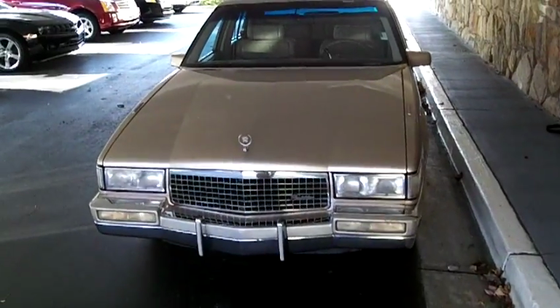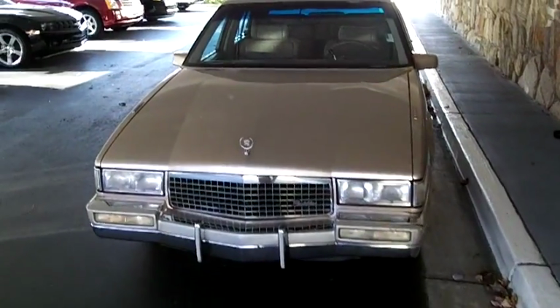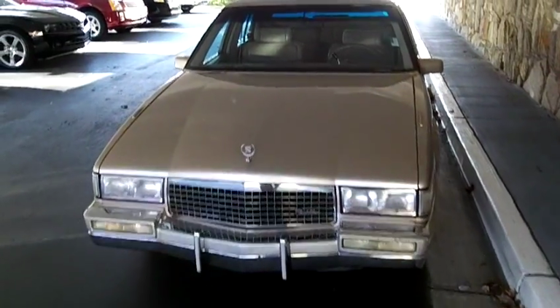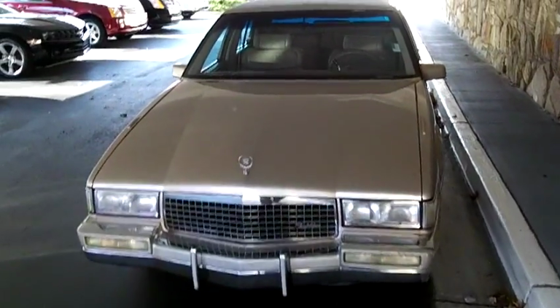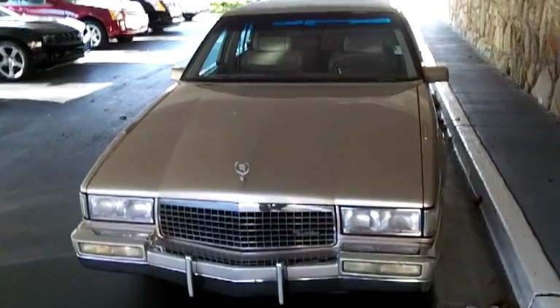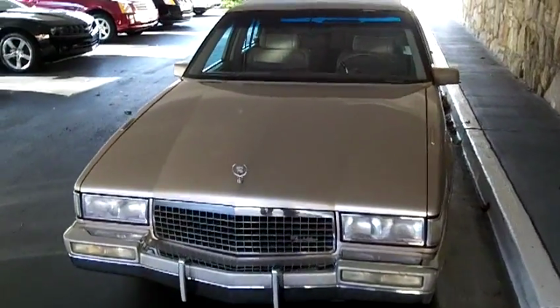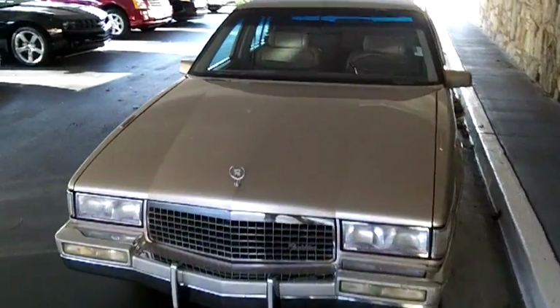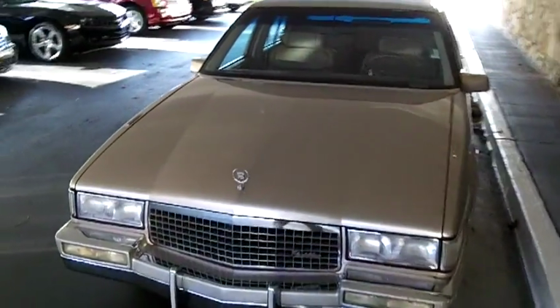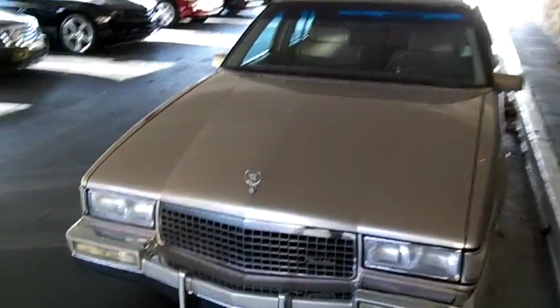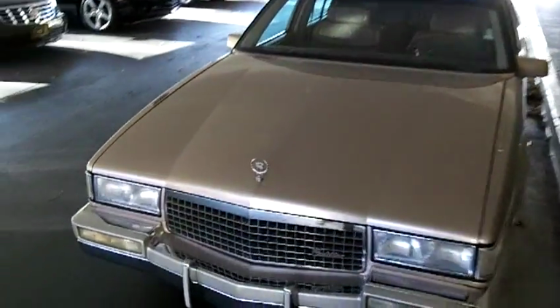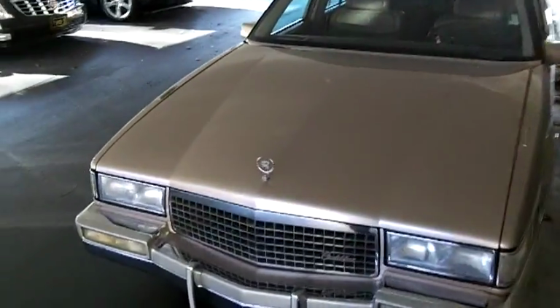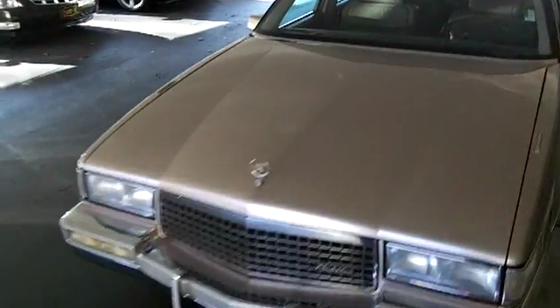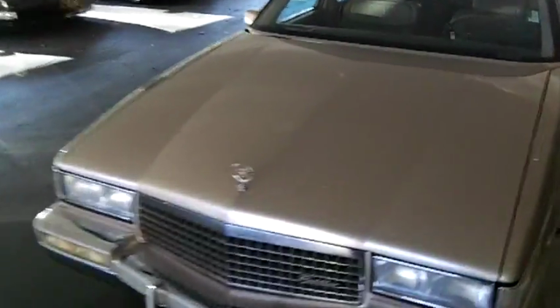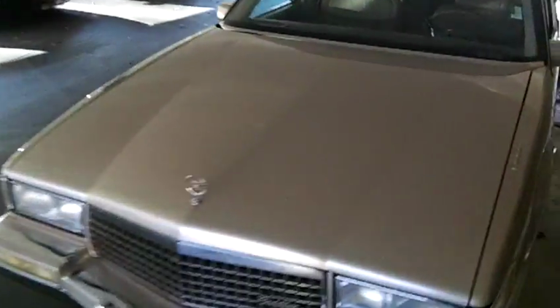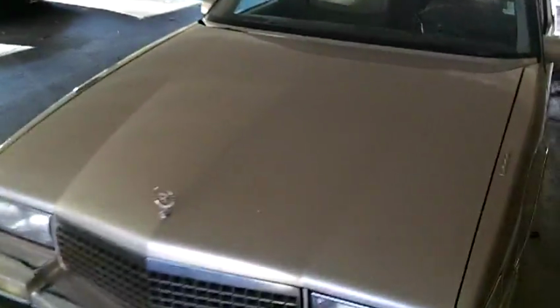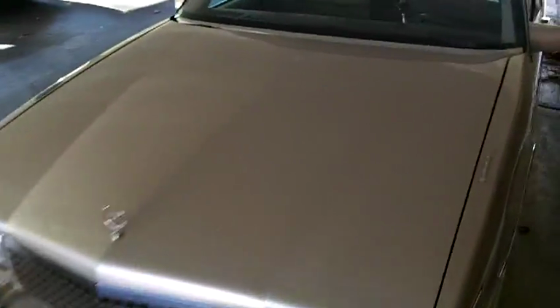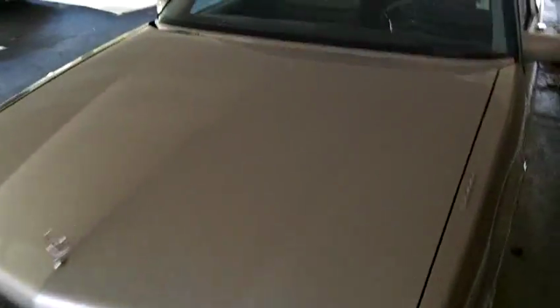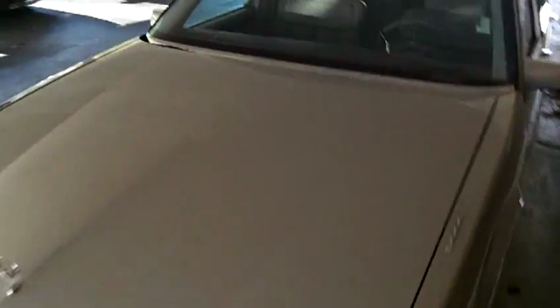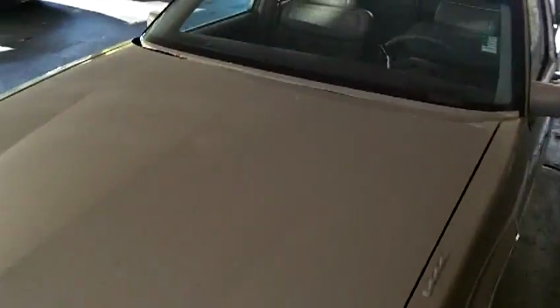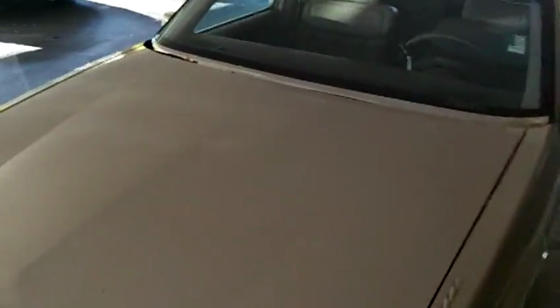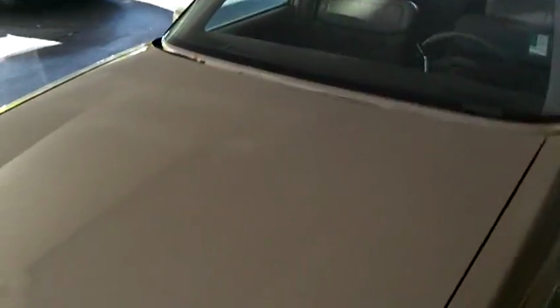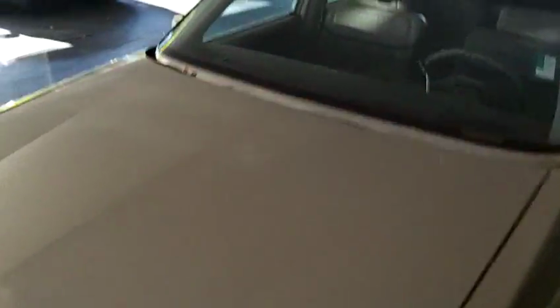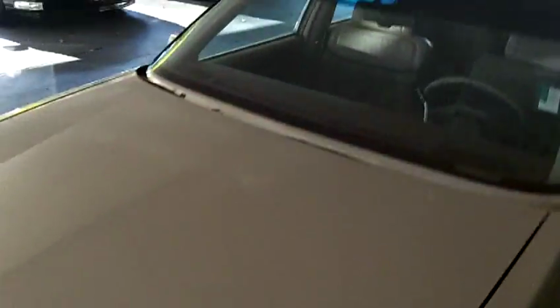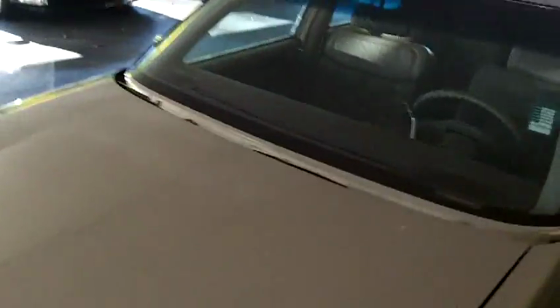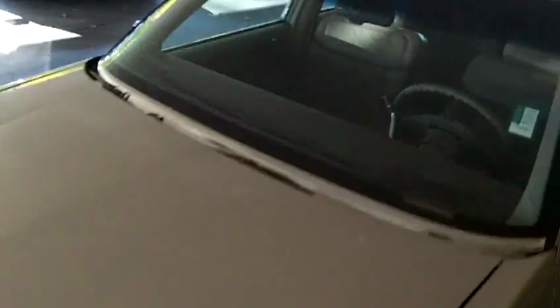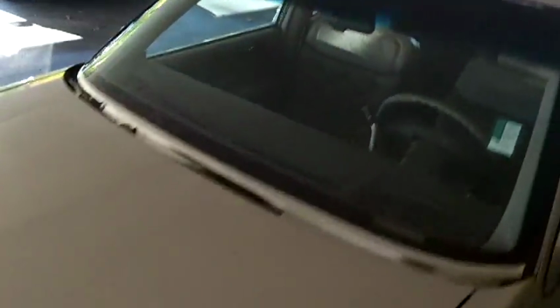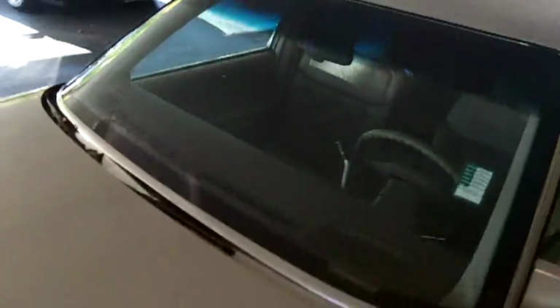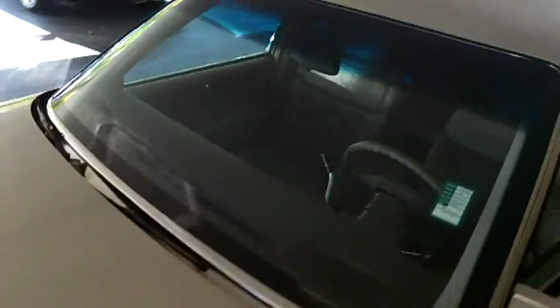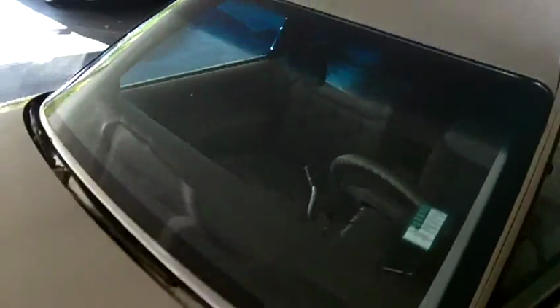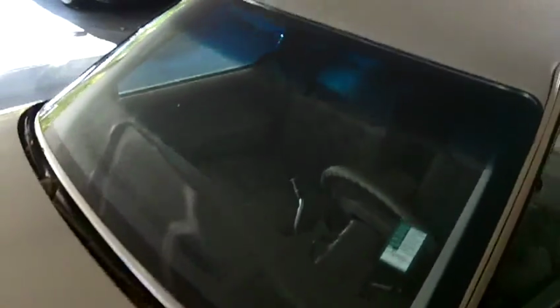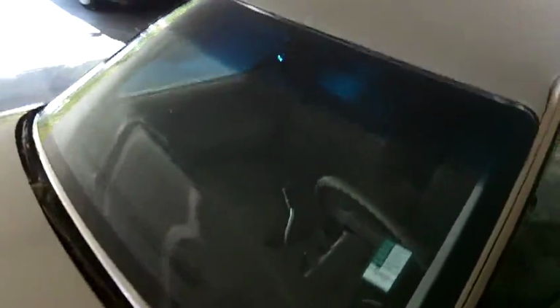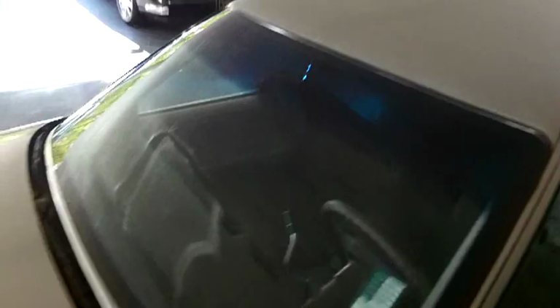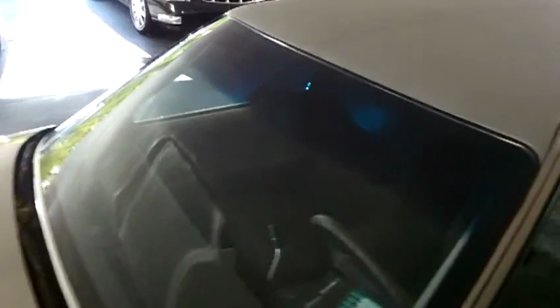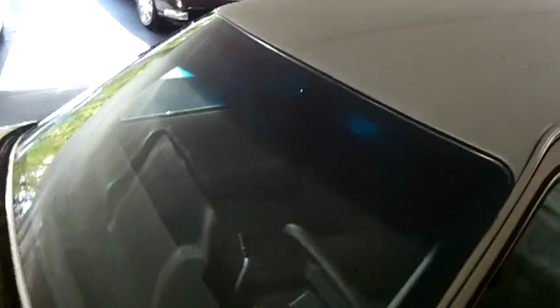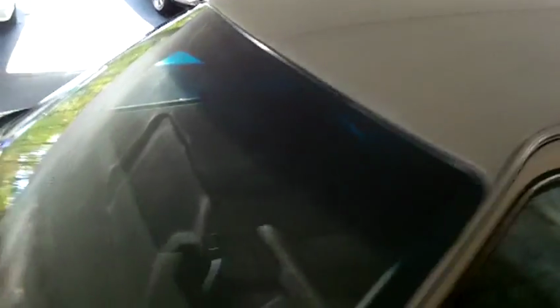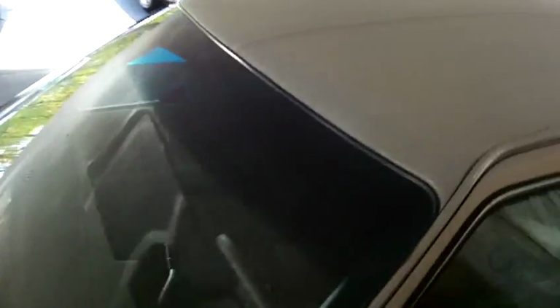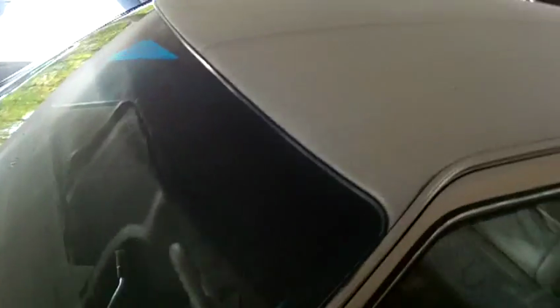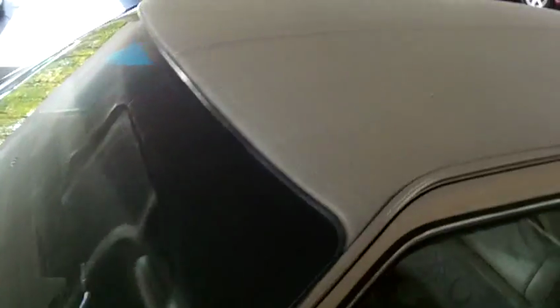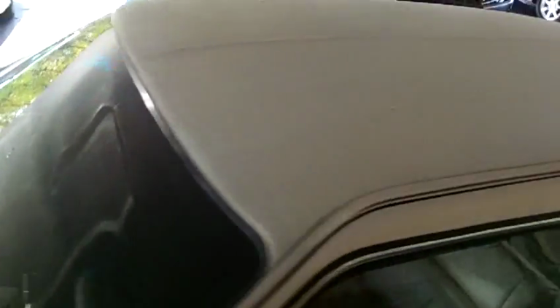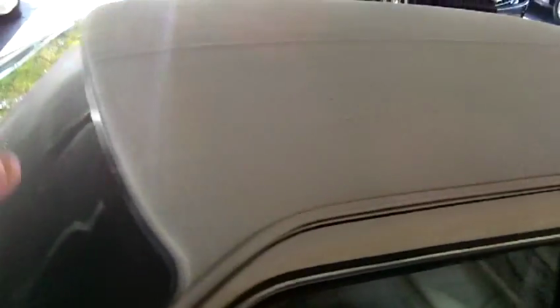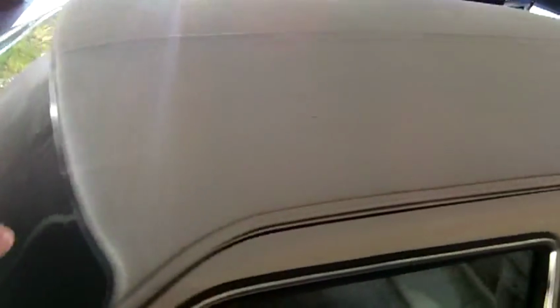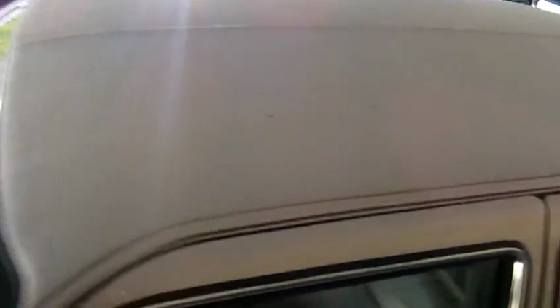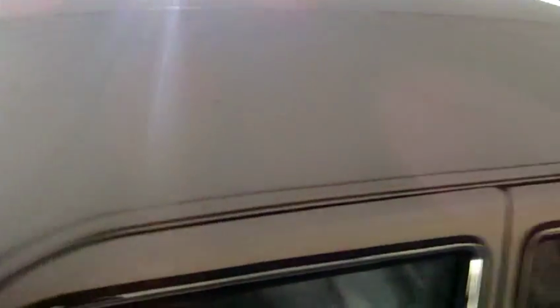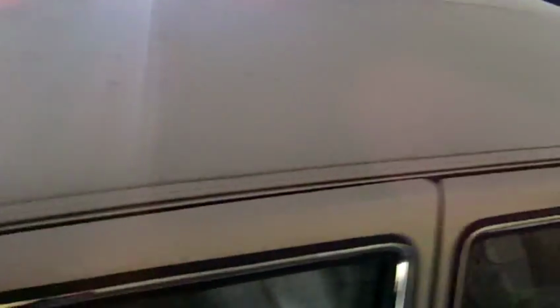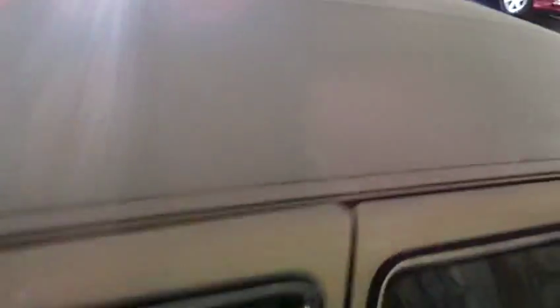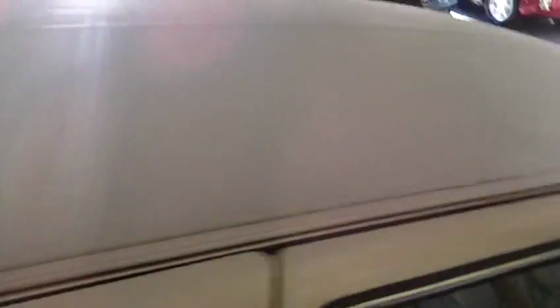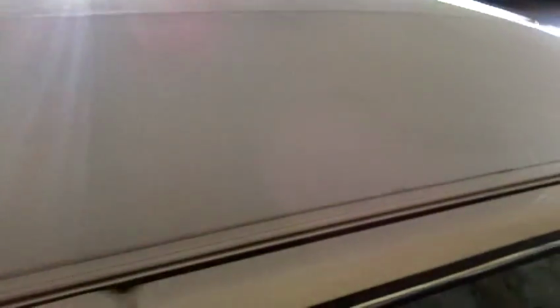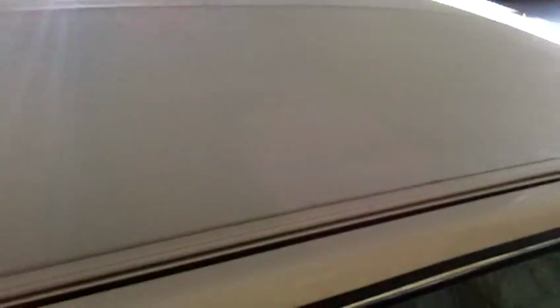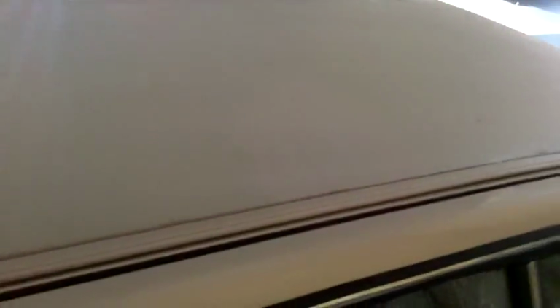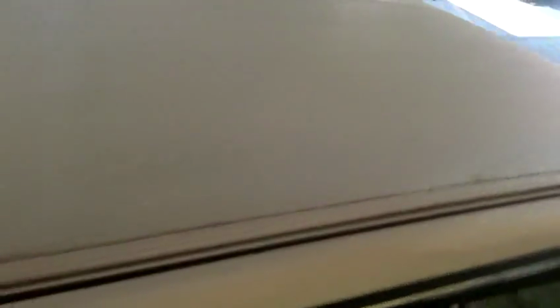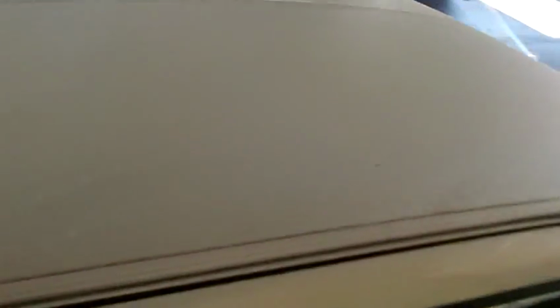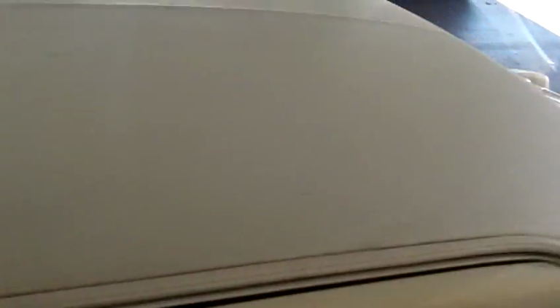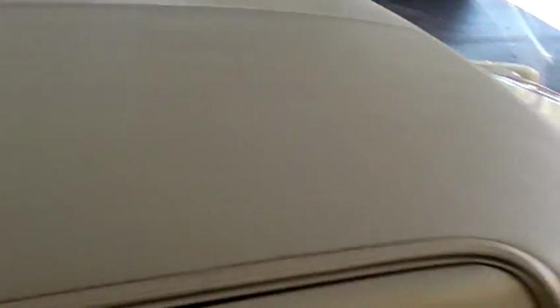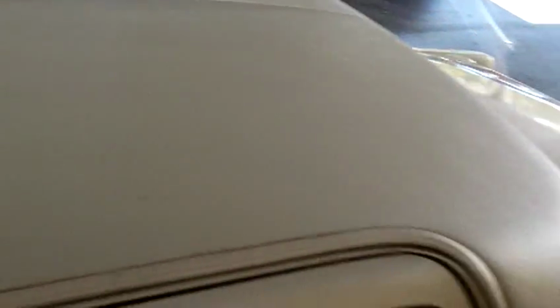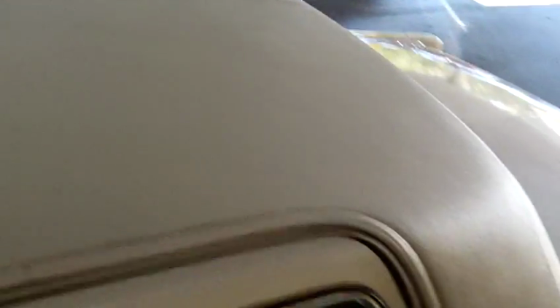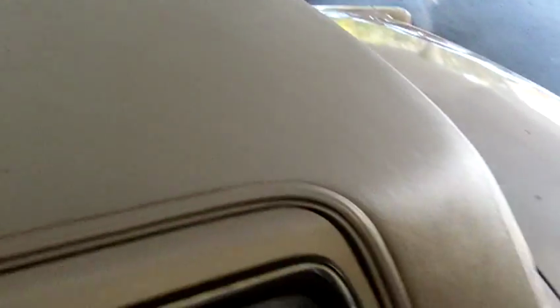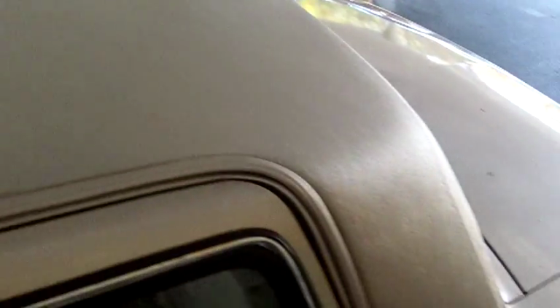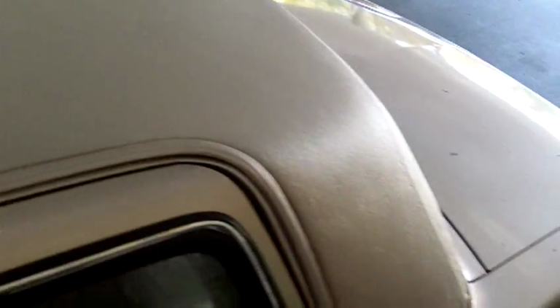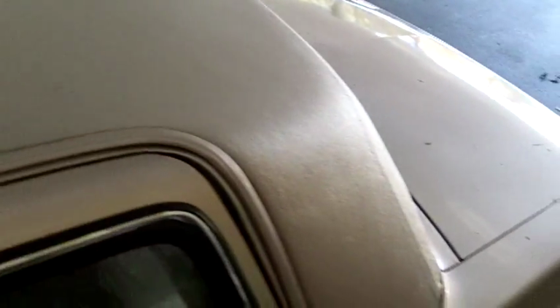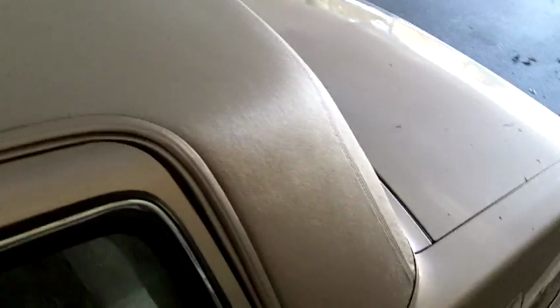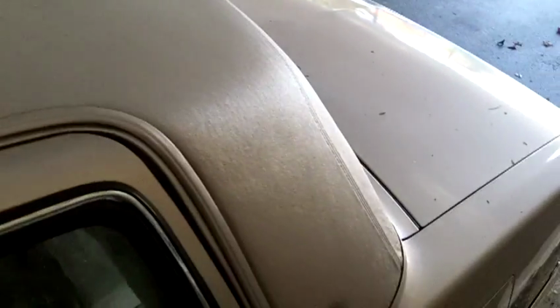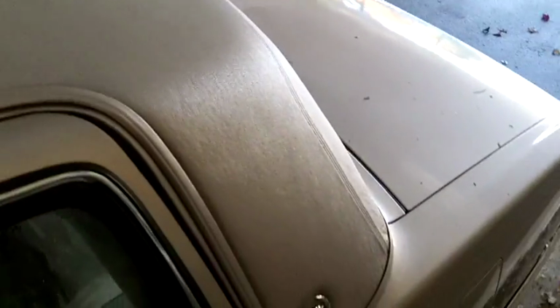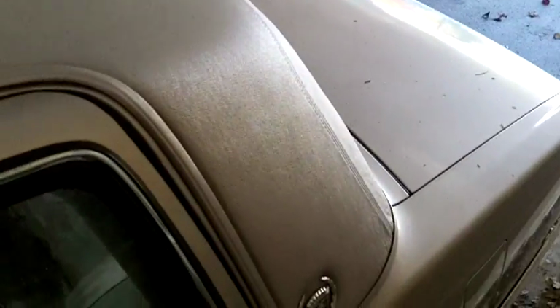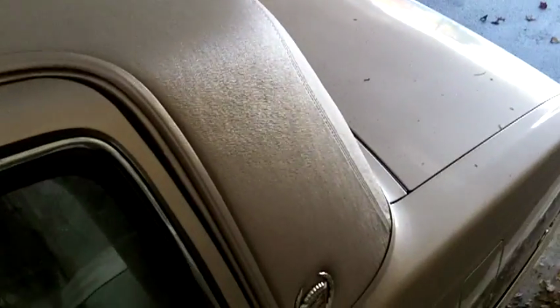The previous owner took very good care of it and was very proud of it. It's got a beige interior and a beige carriage top.